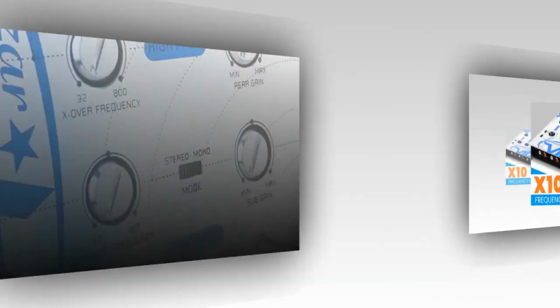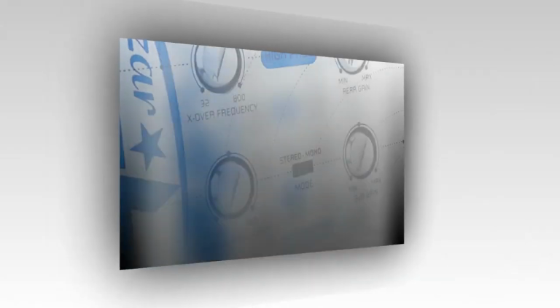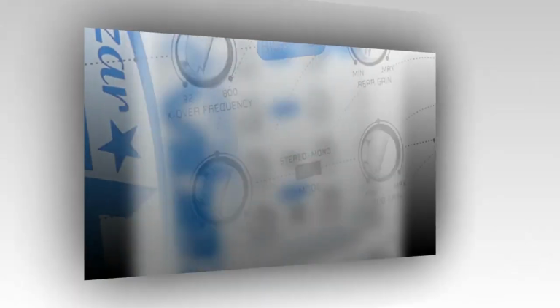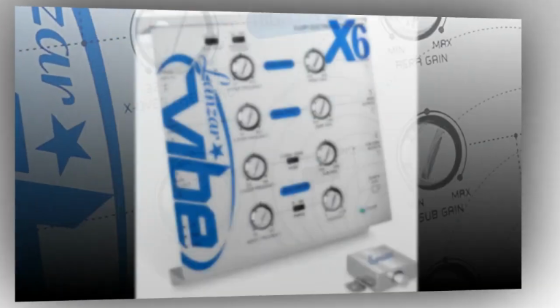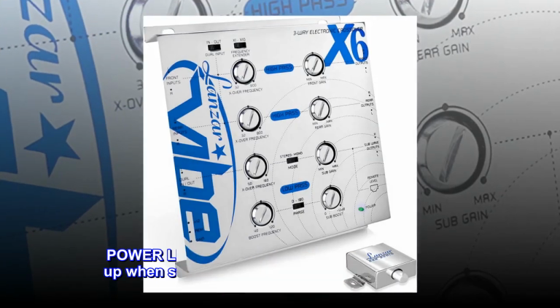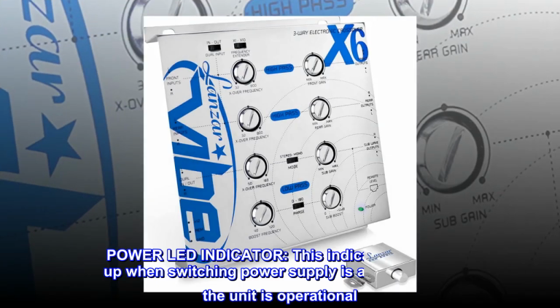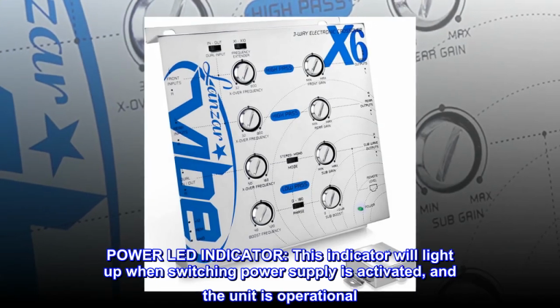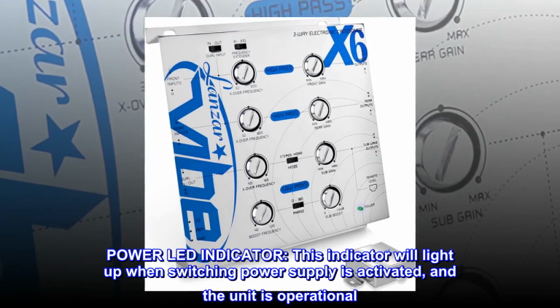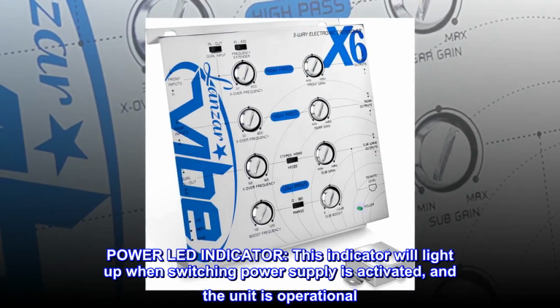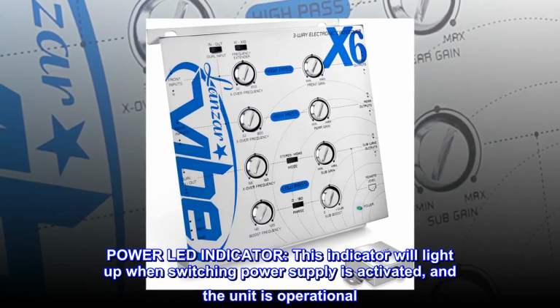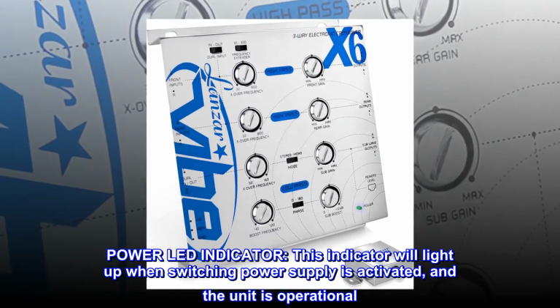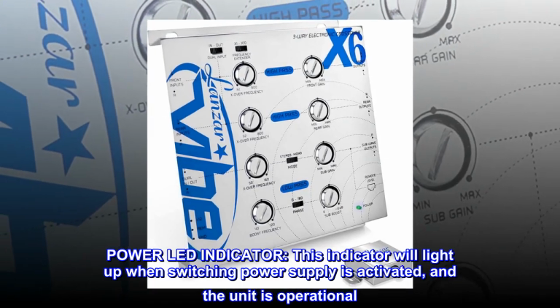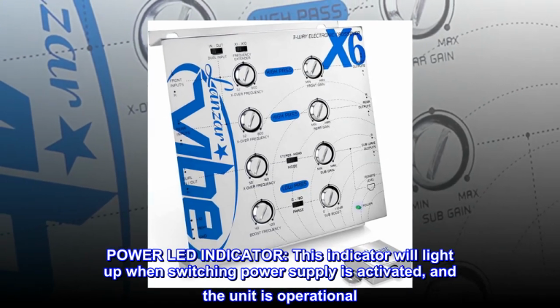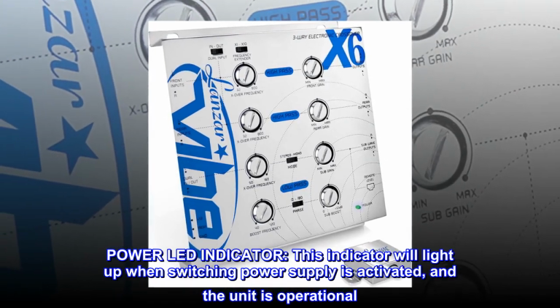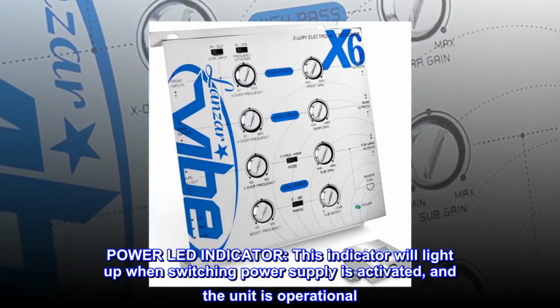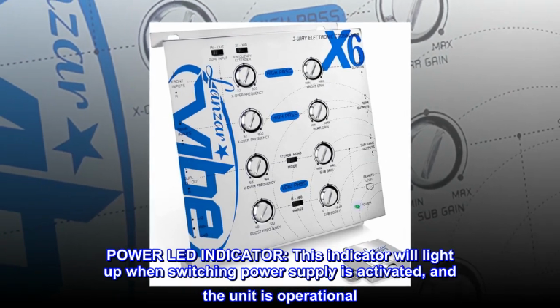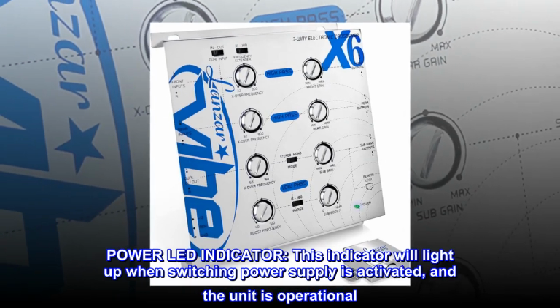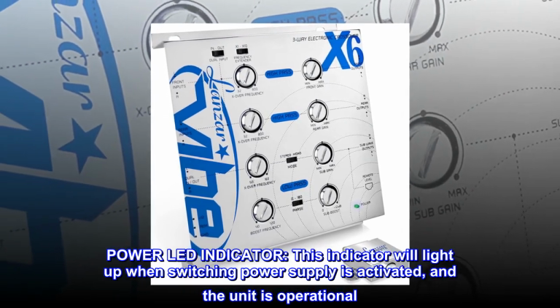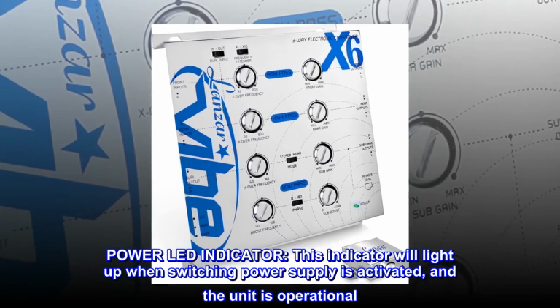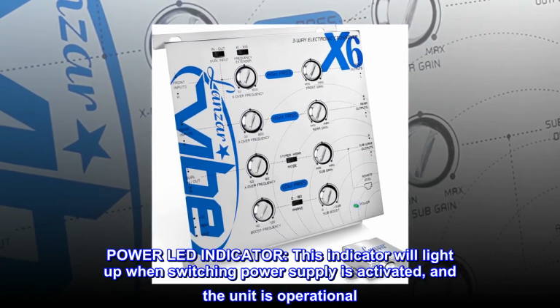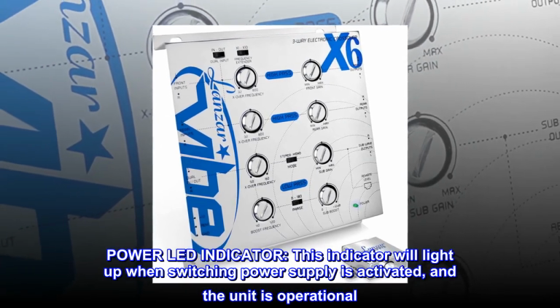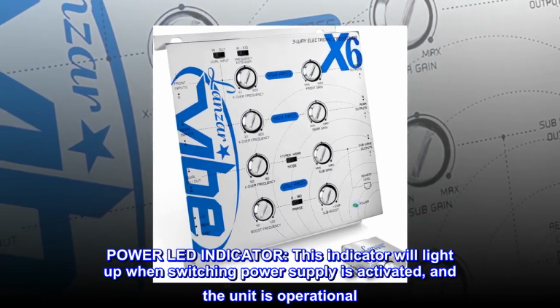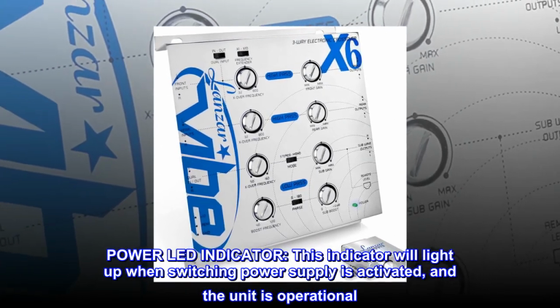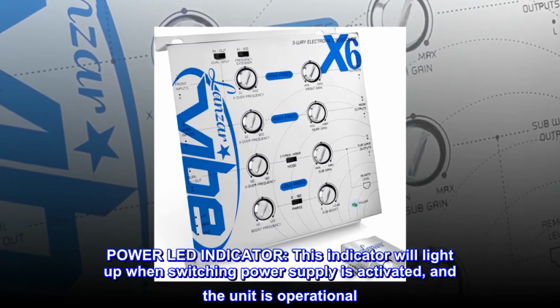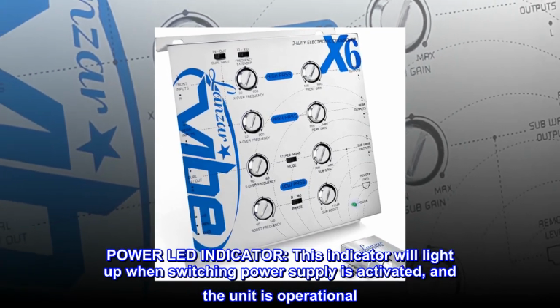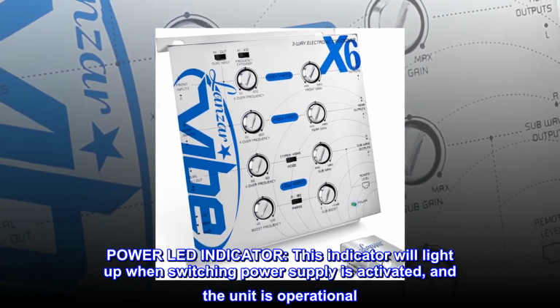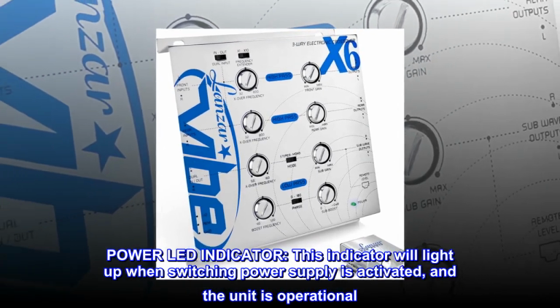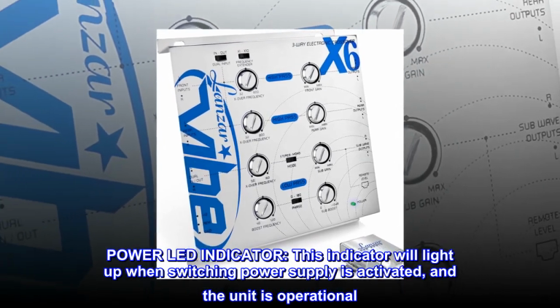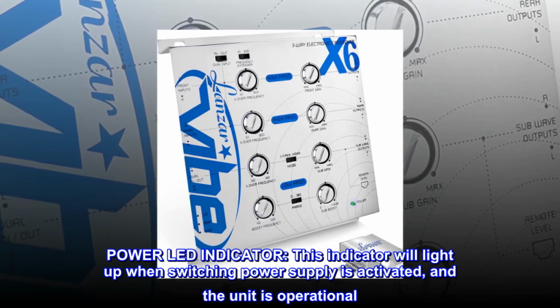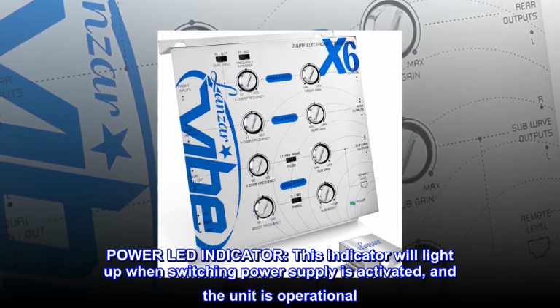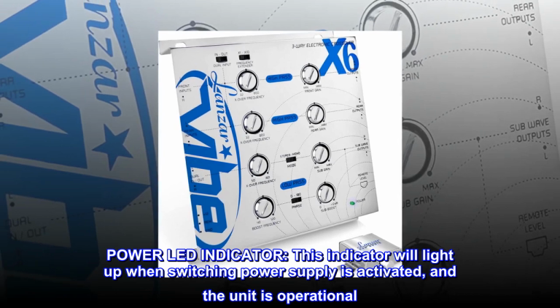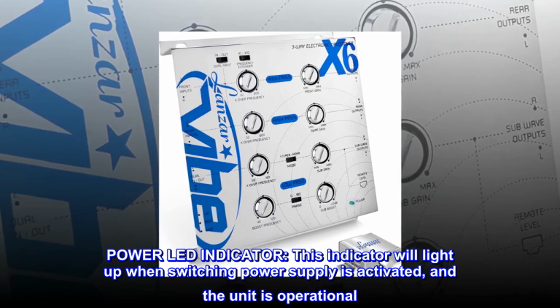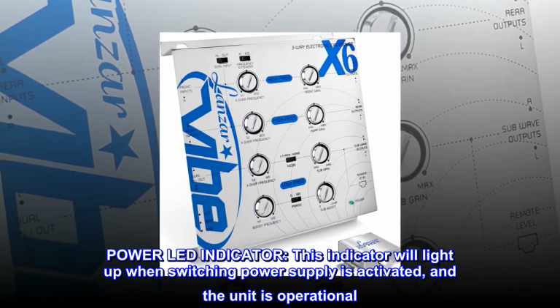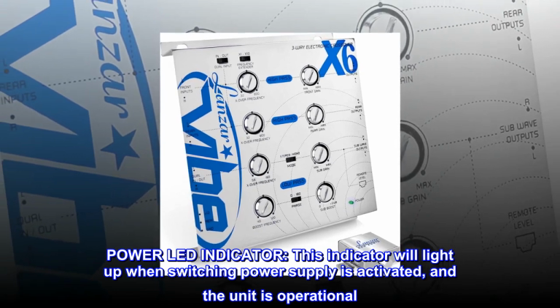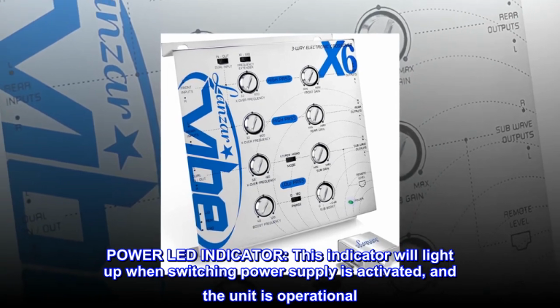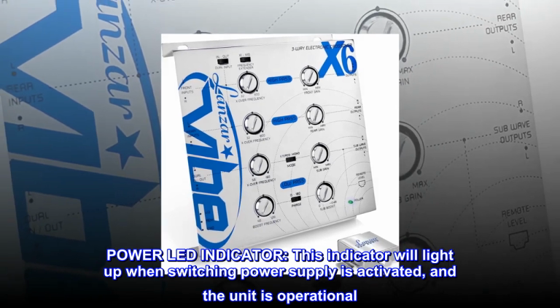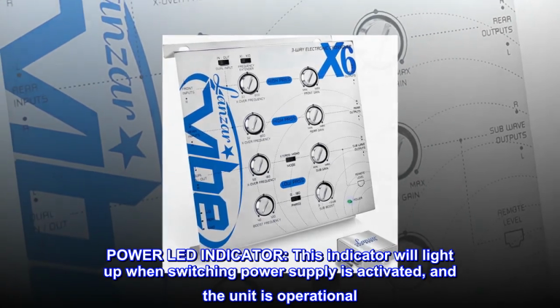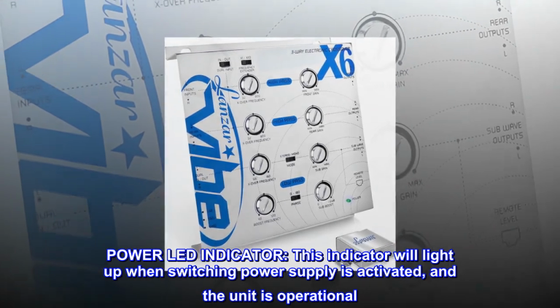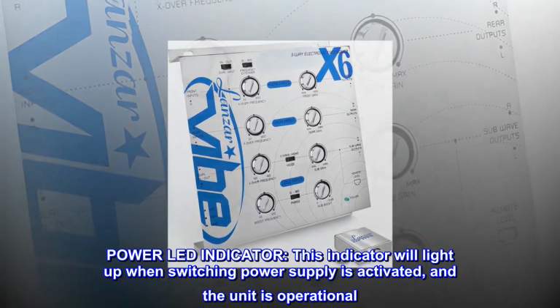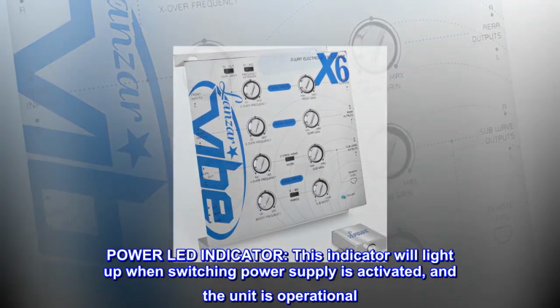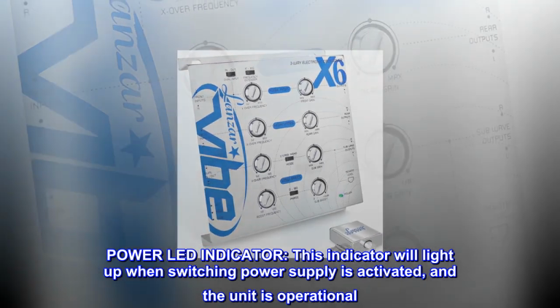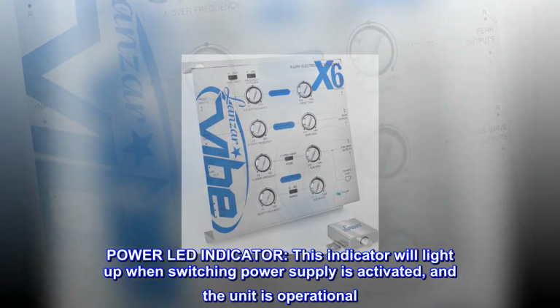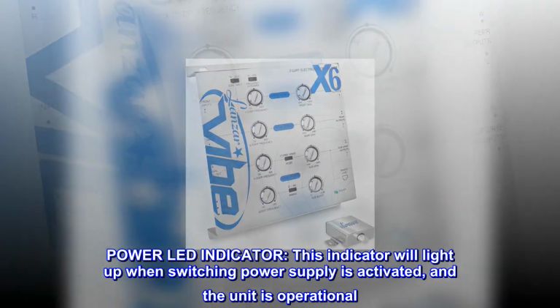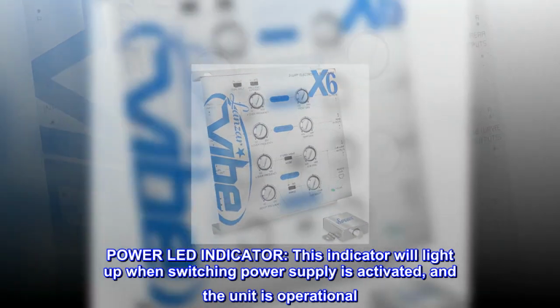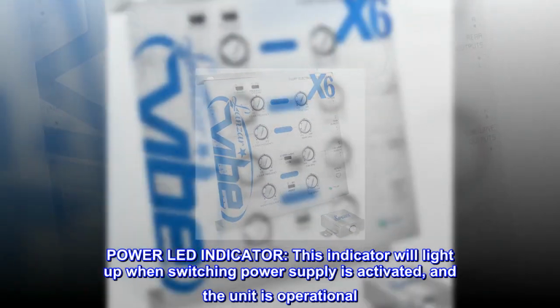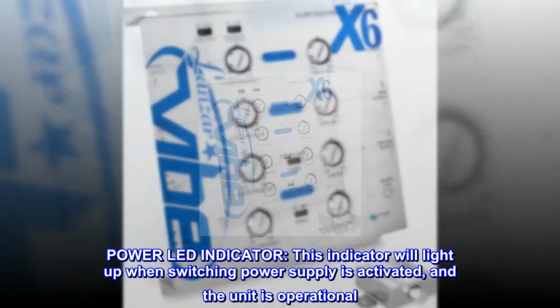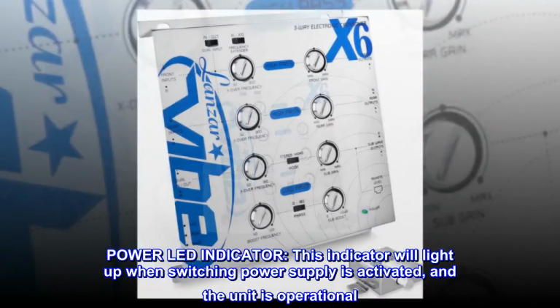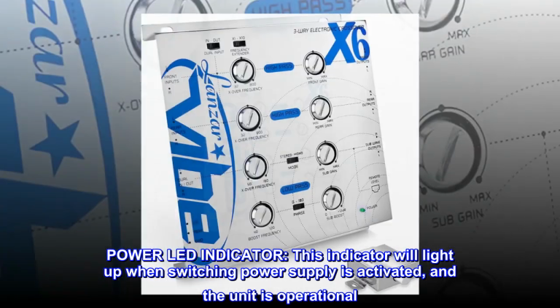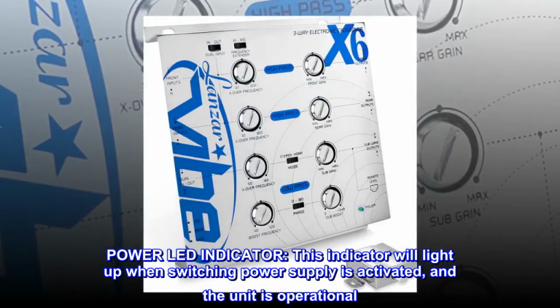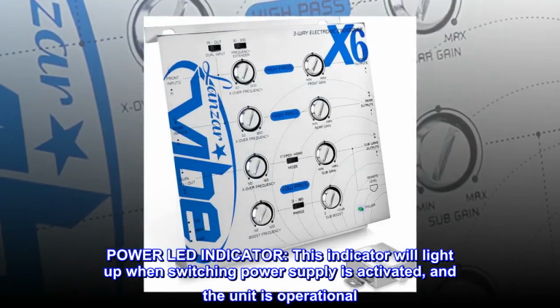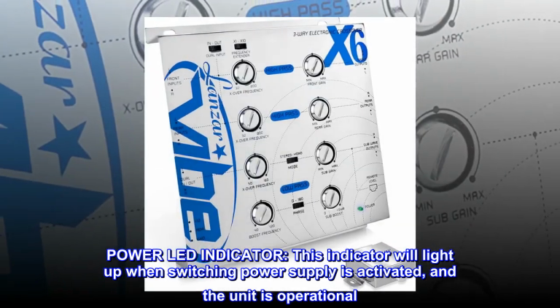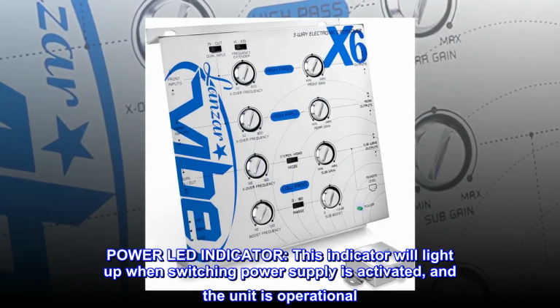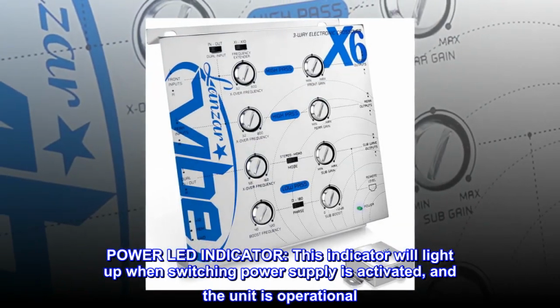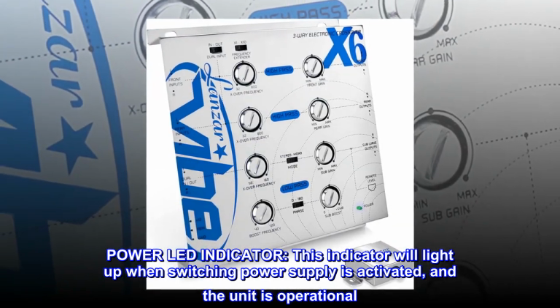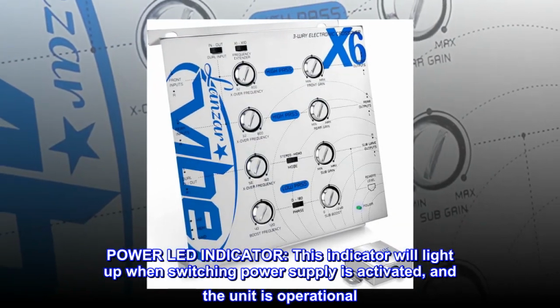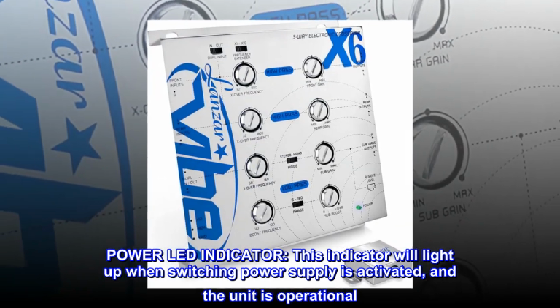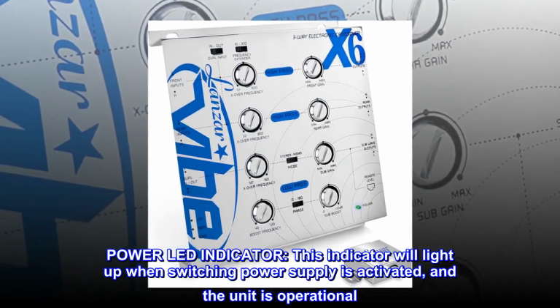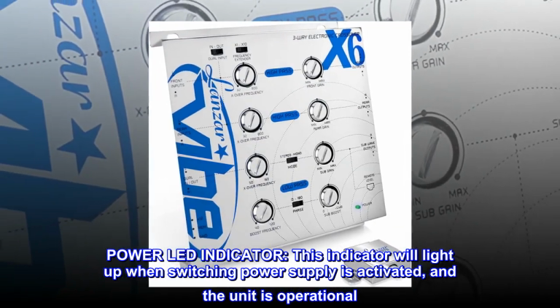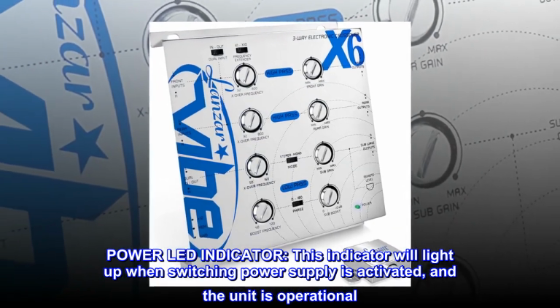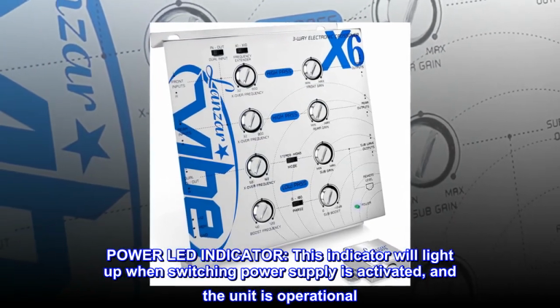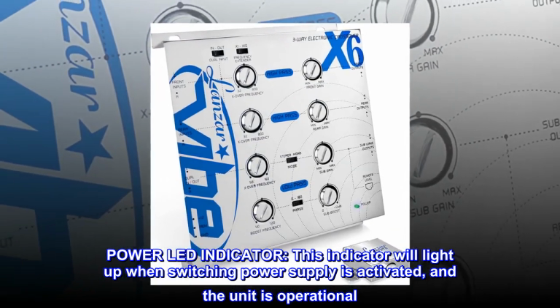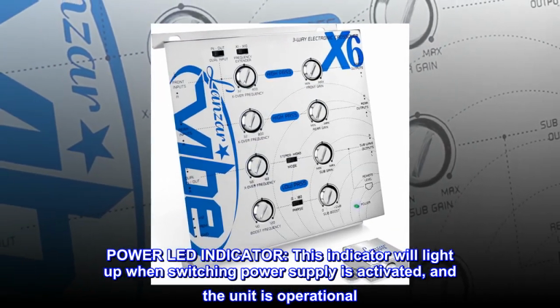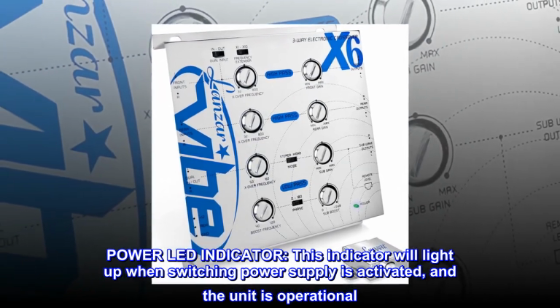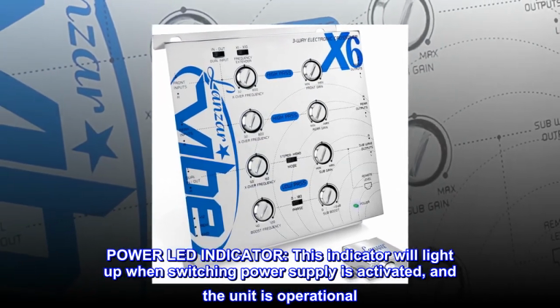Power LED indicator. This indicator will light up when the switching power supply is activated and the unit is operational.